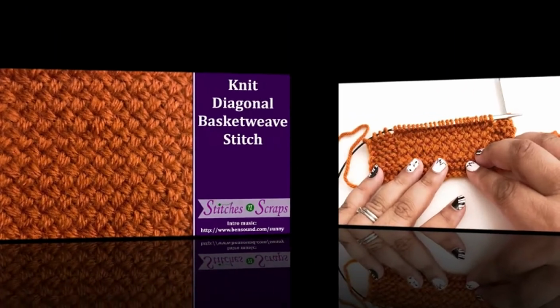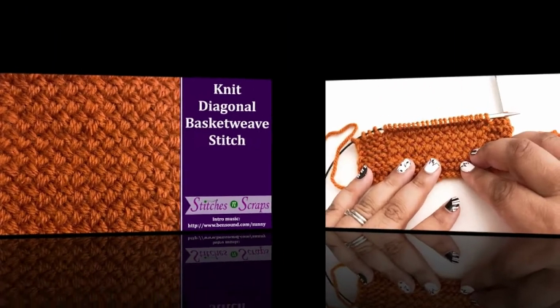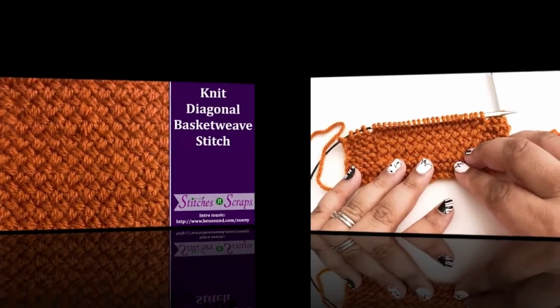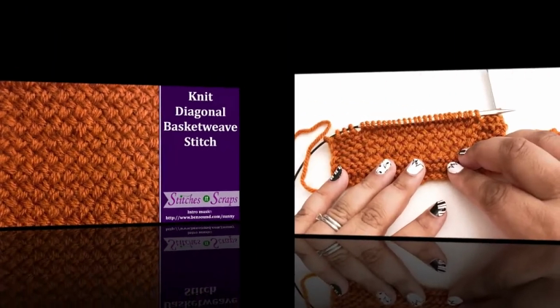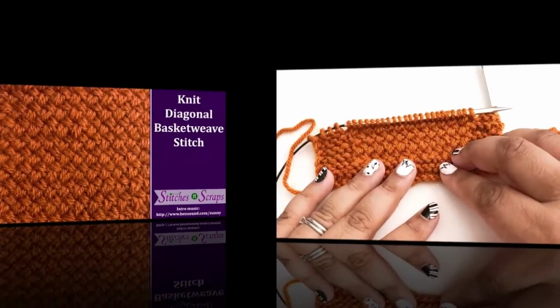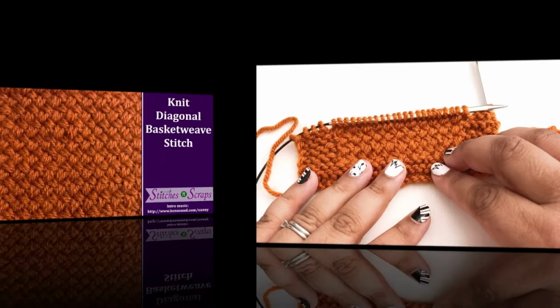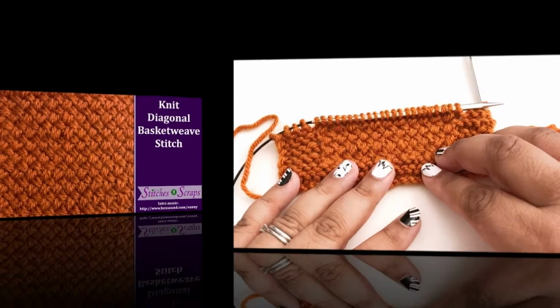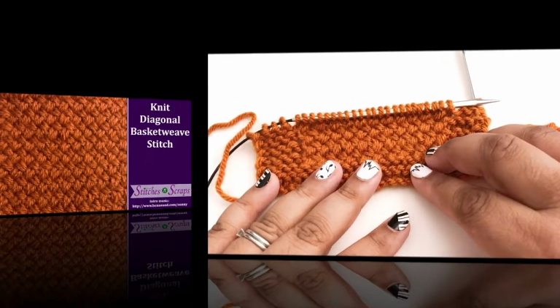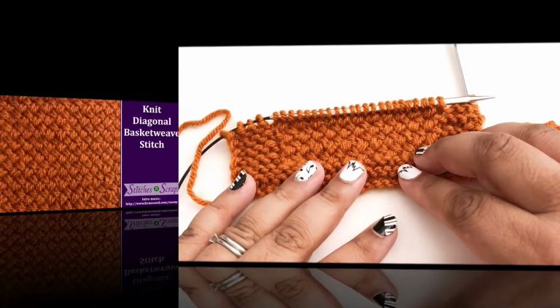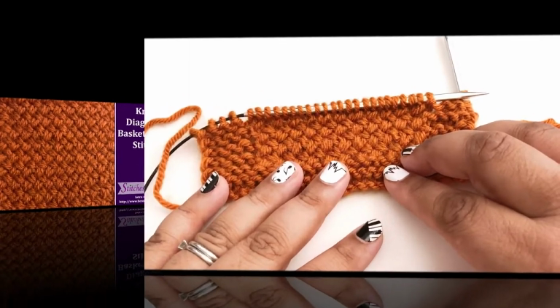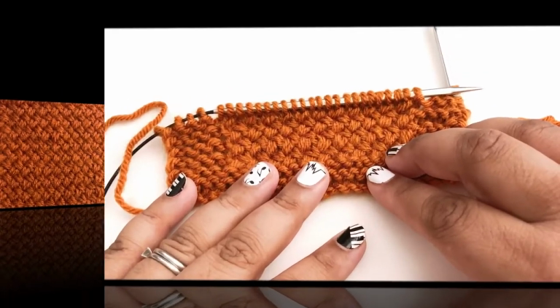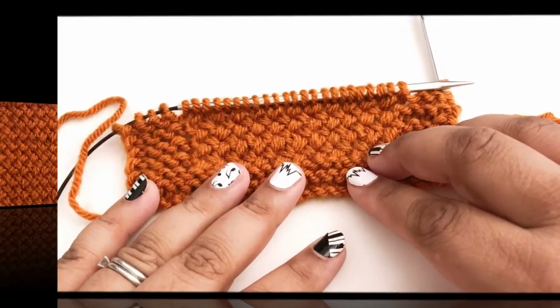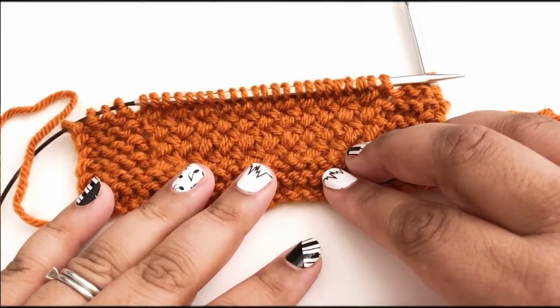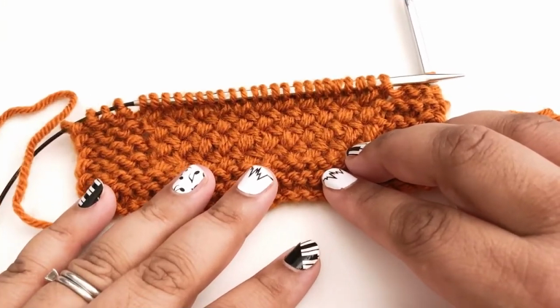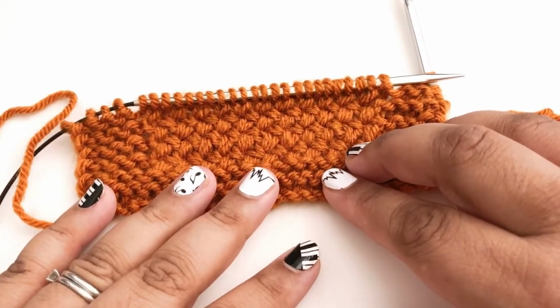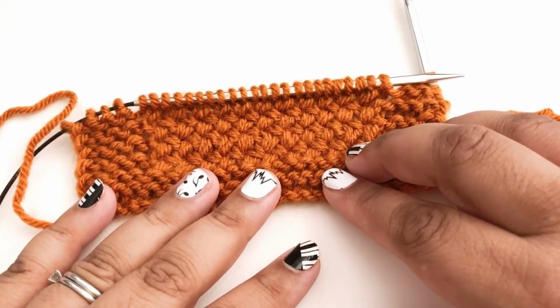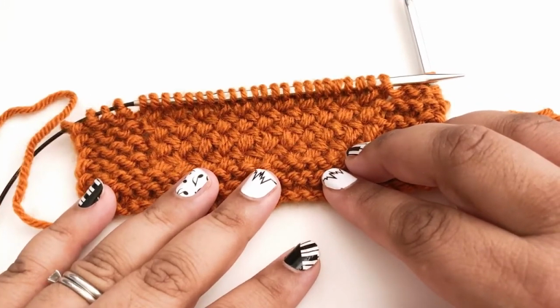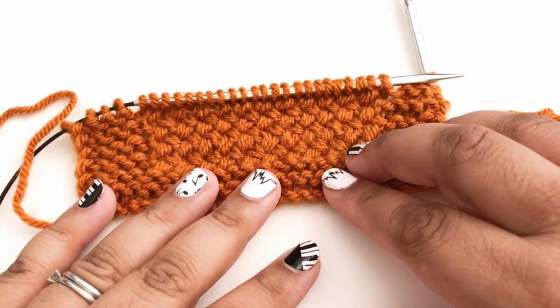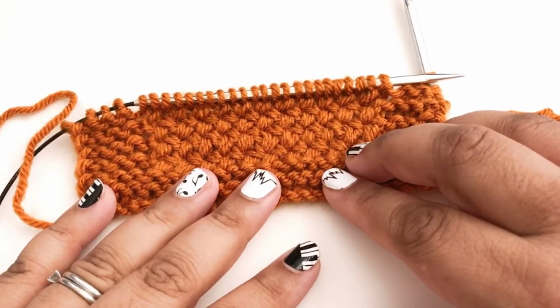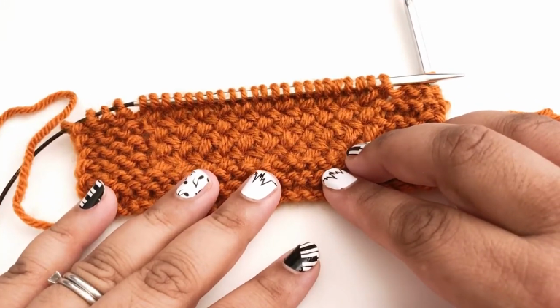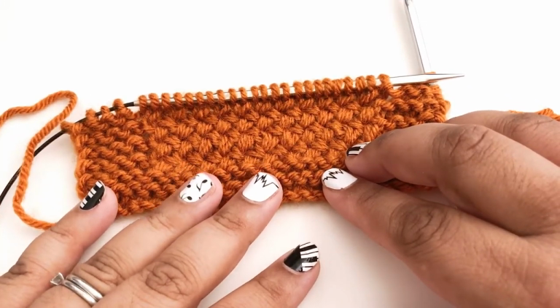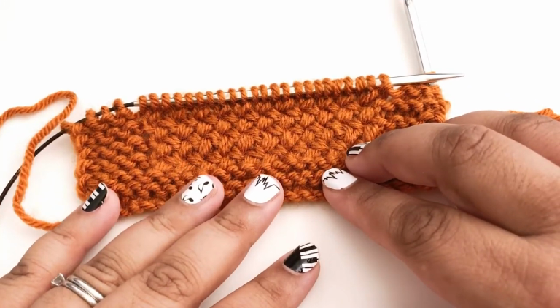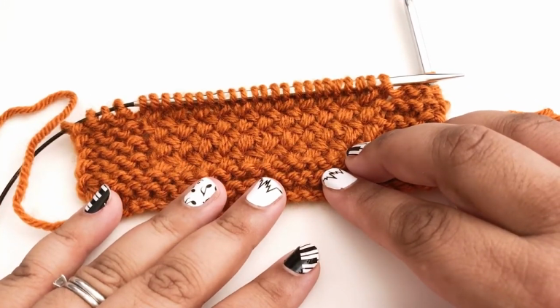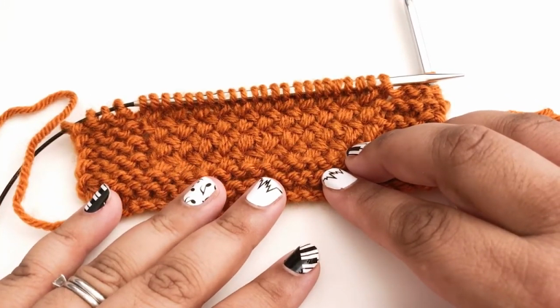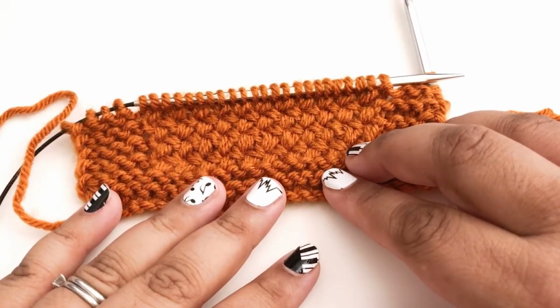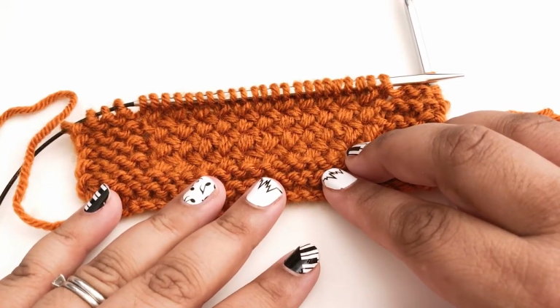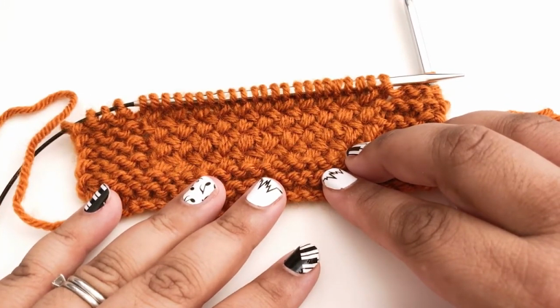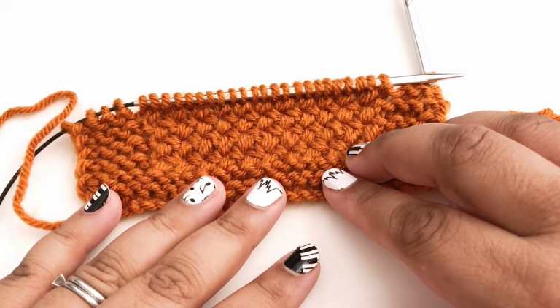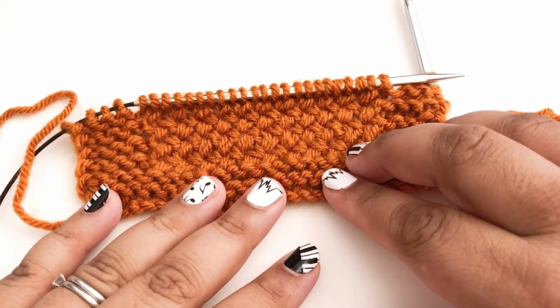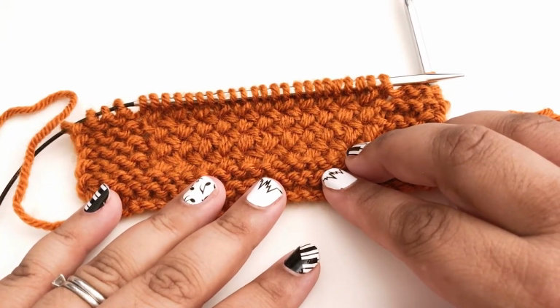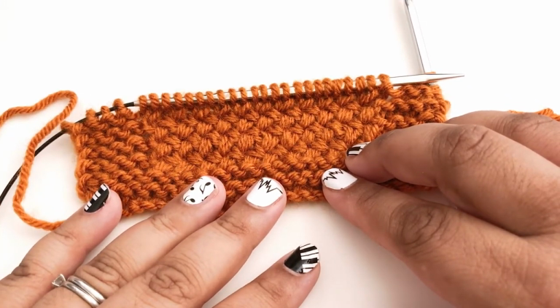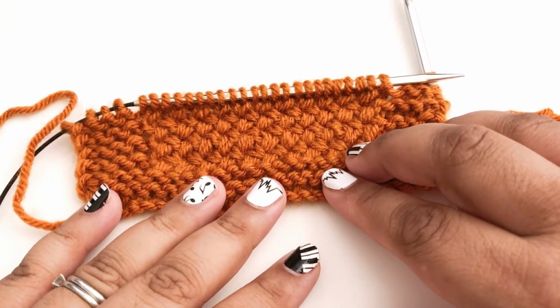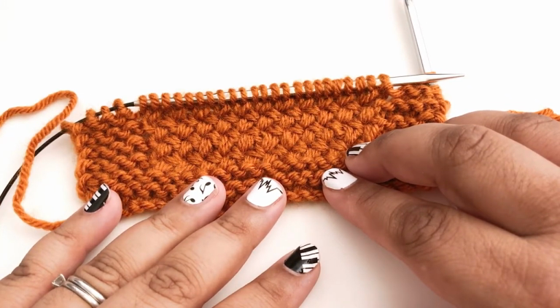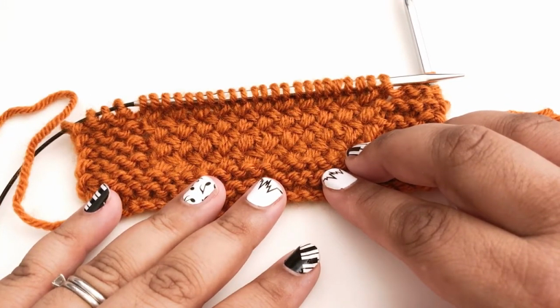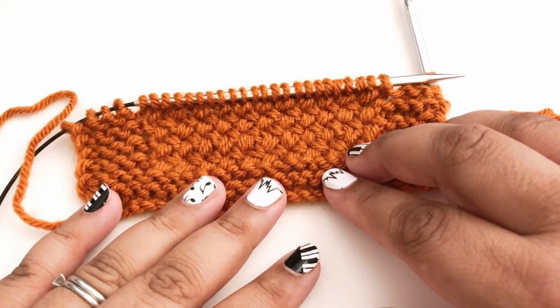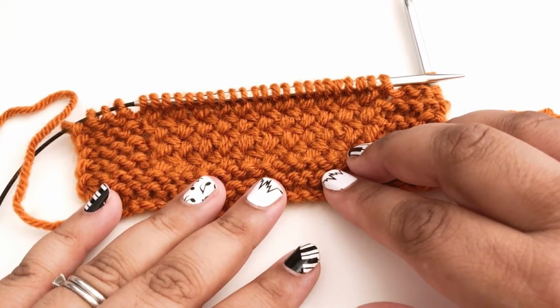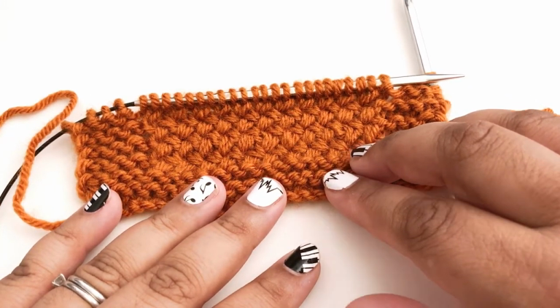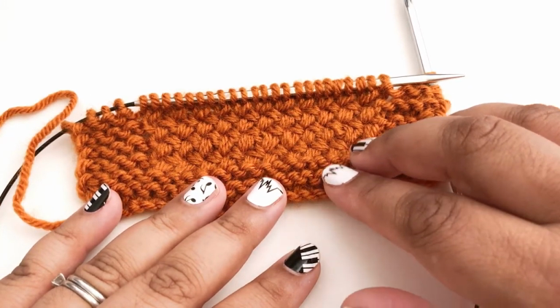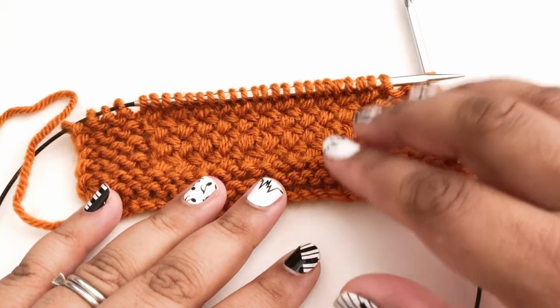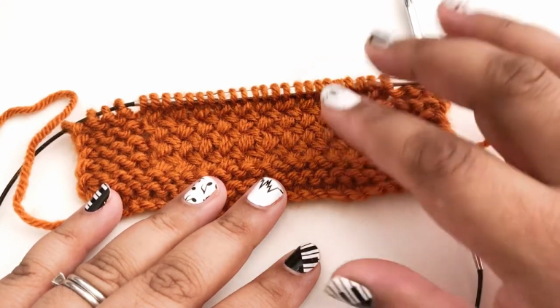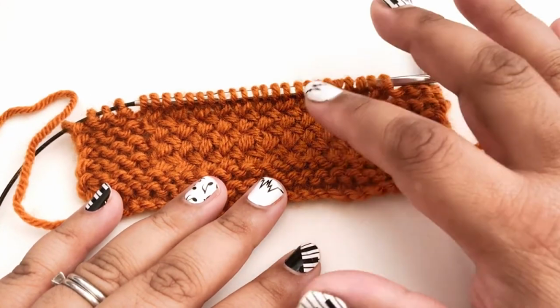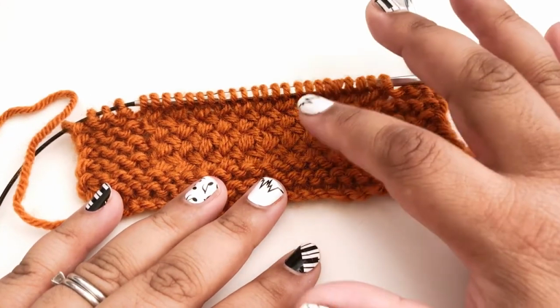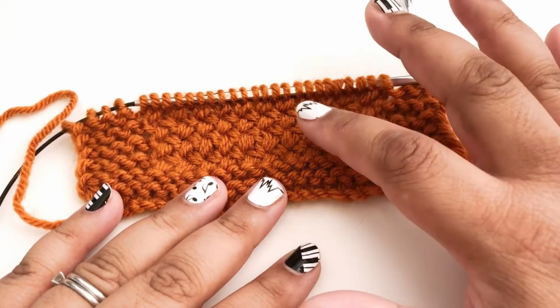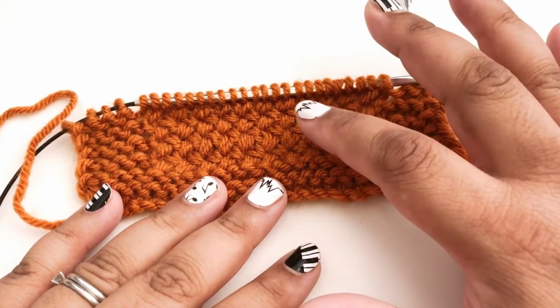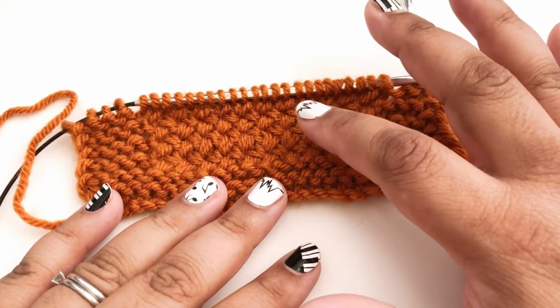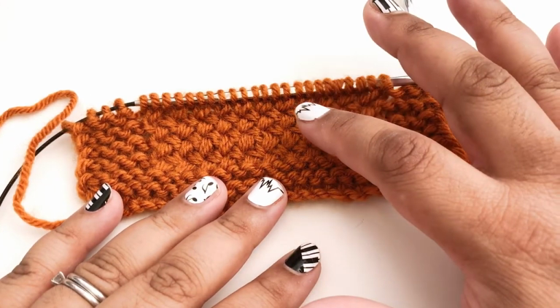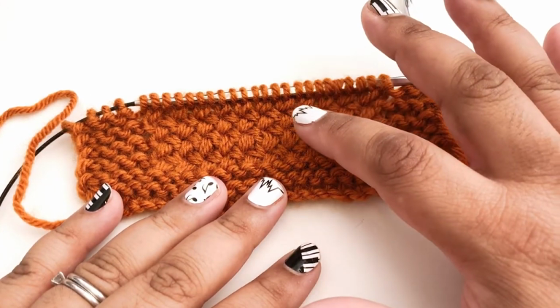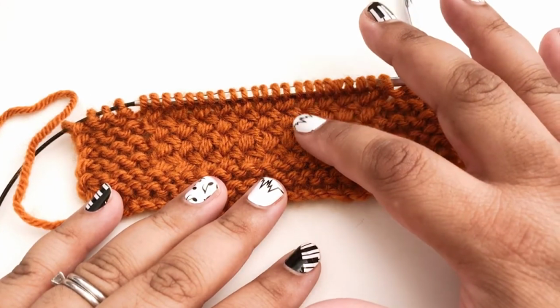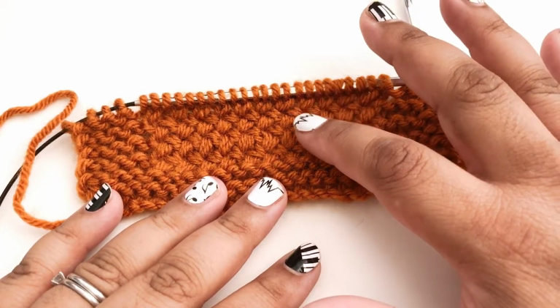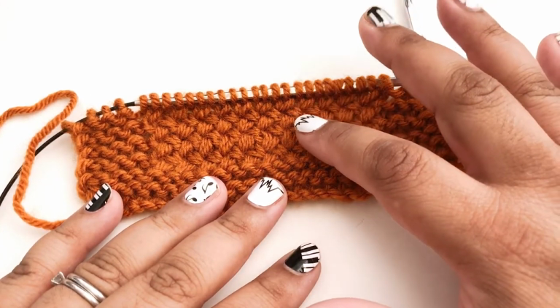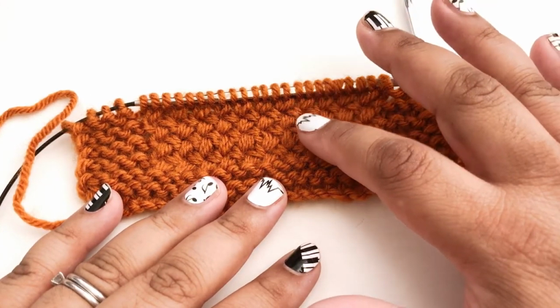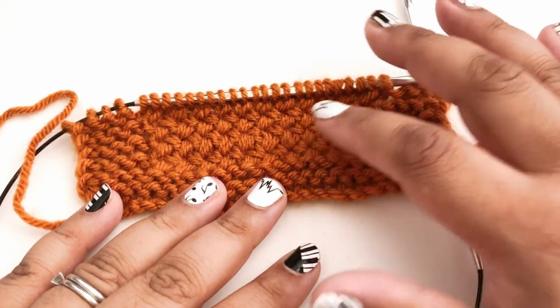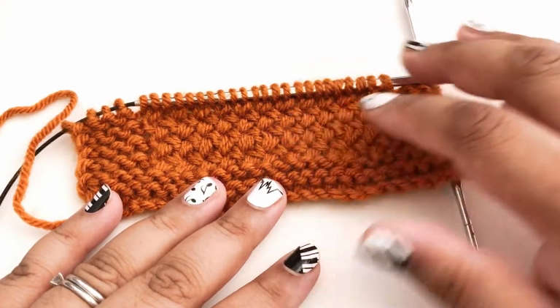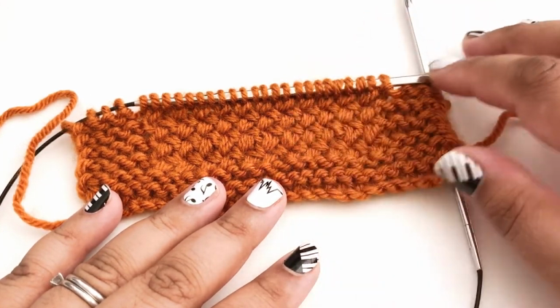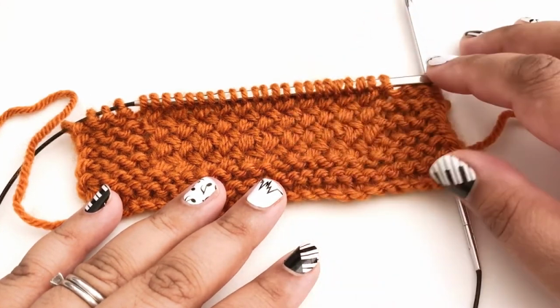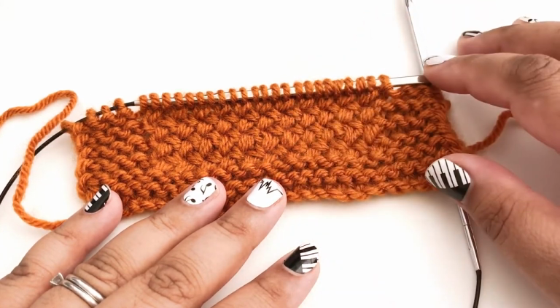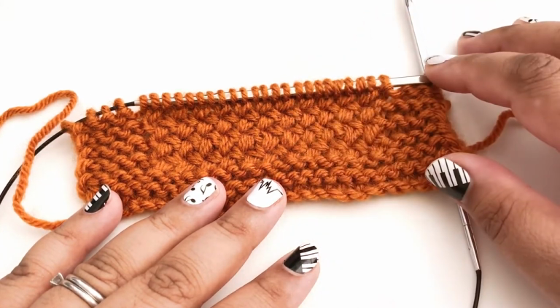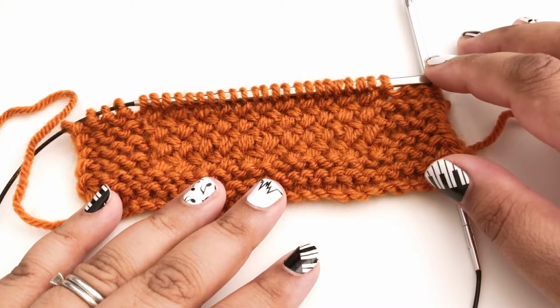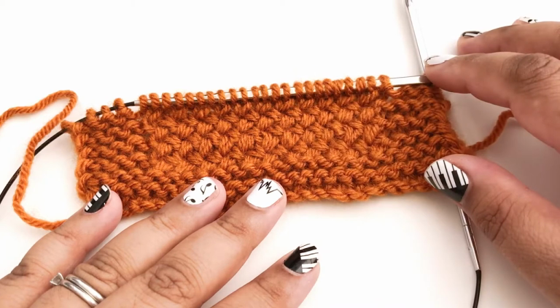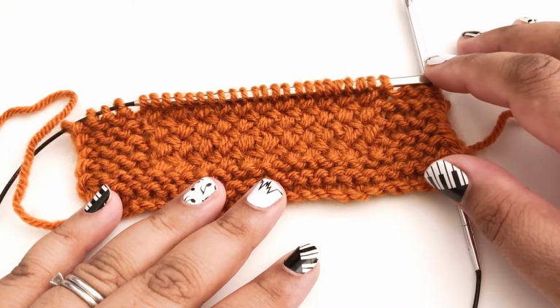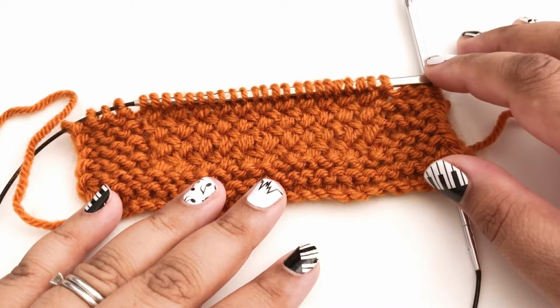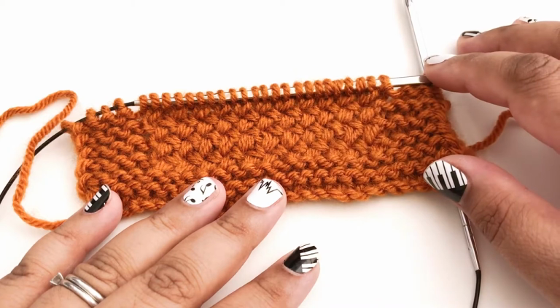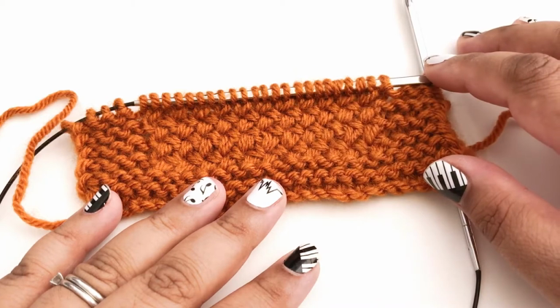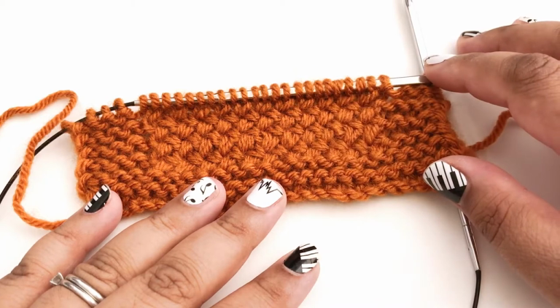Hi everybody! I'm Pia from Stitches and Scraps, and today I want to show you how to make this diagonal basket weave stitch pattern.